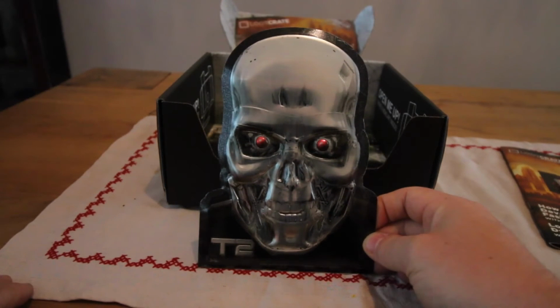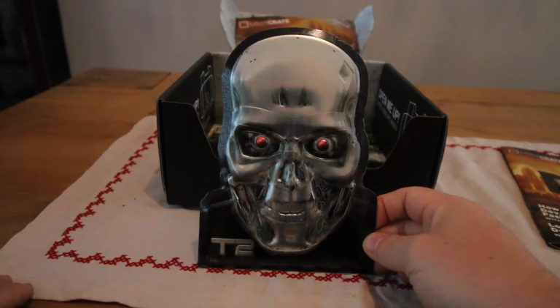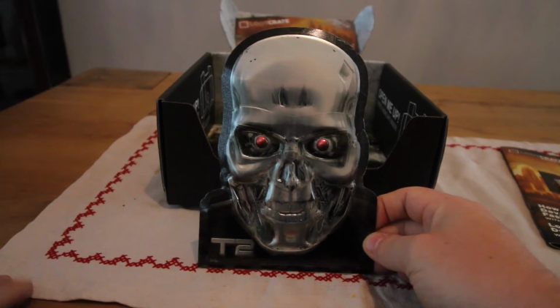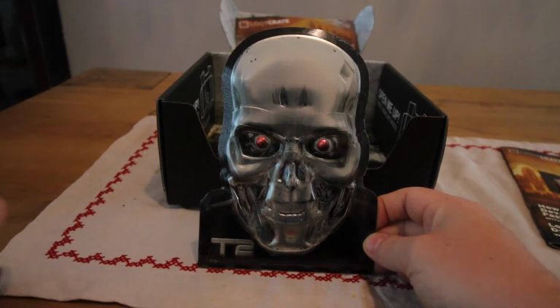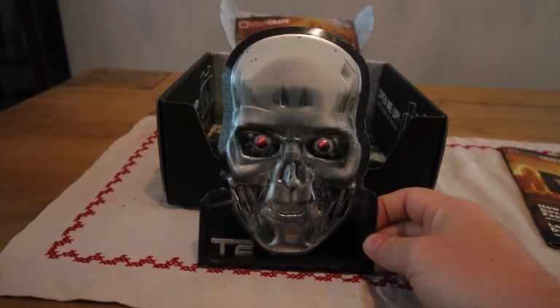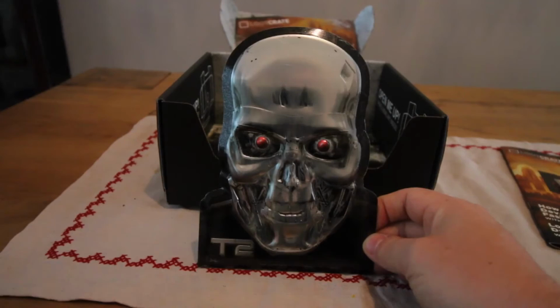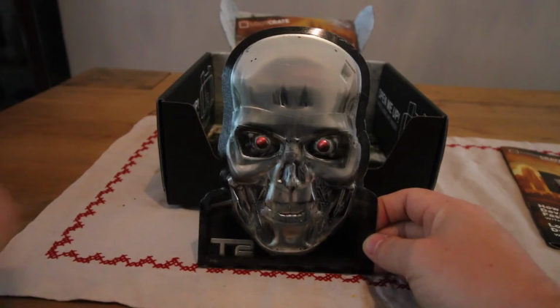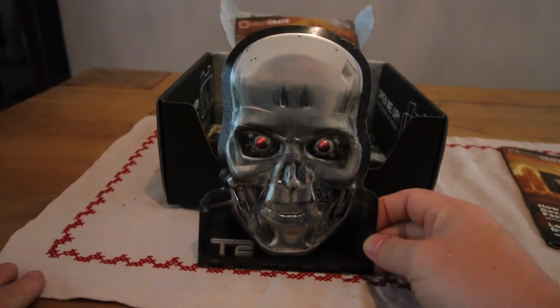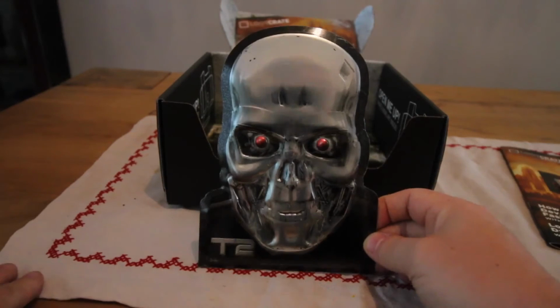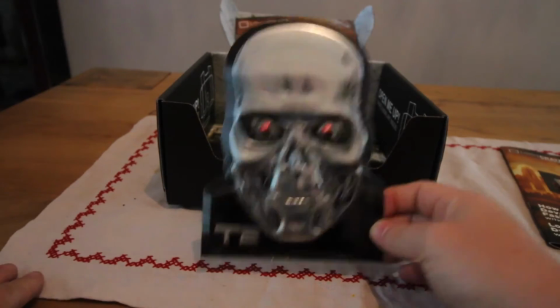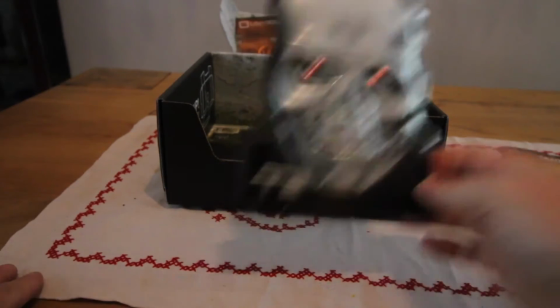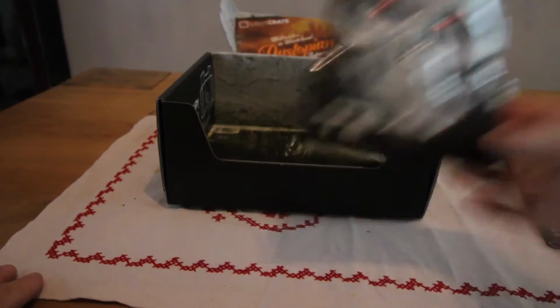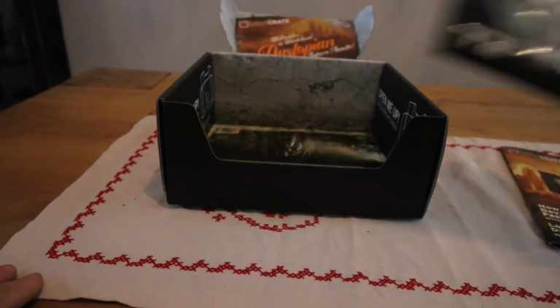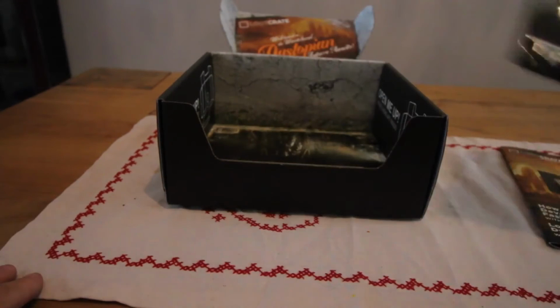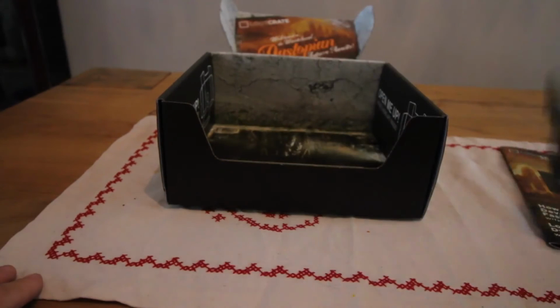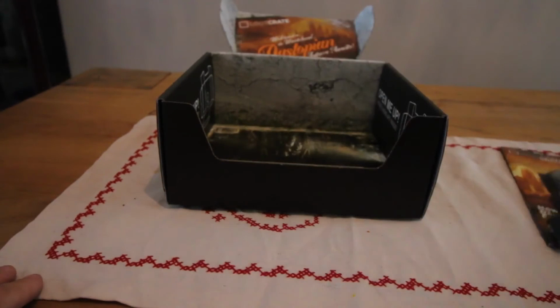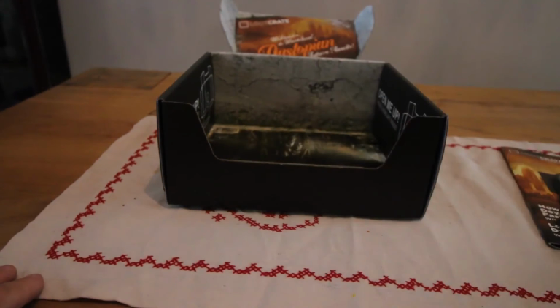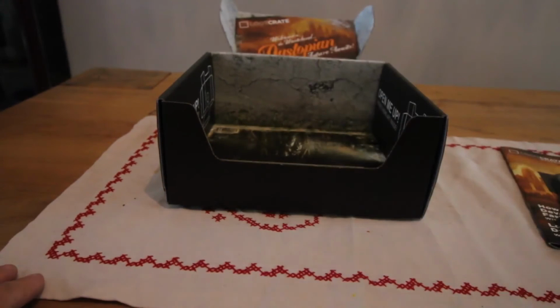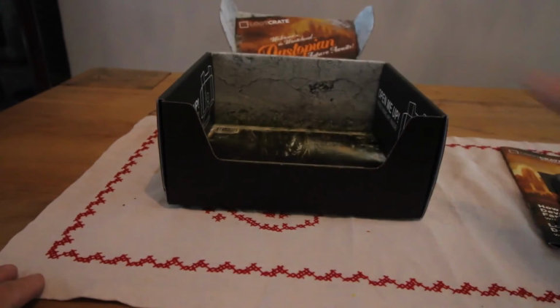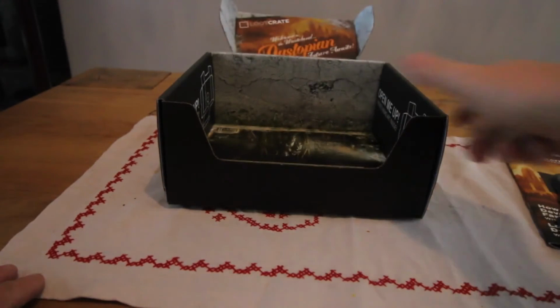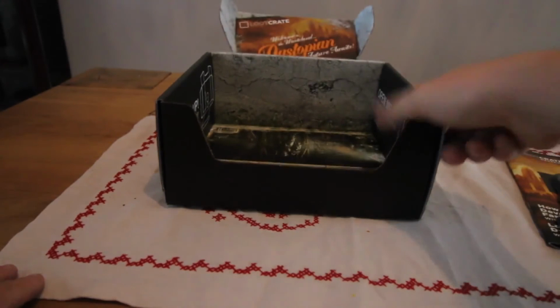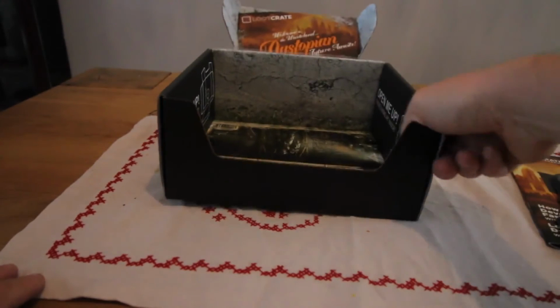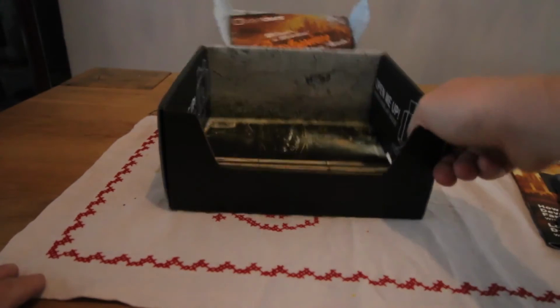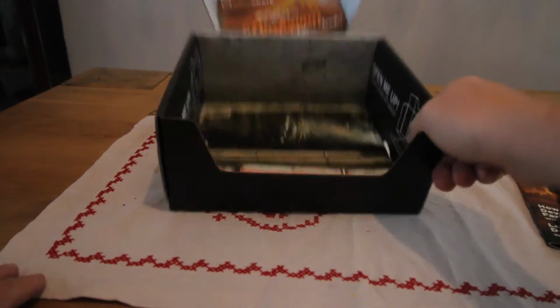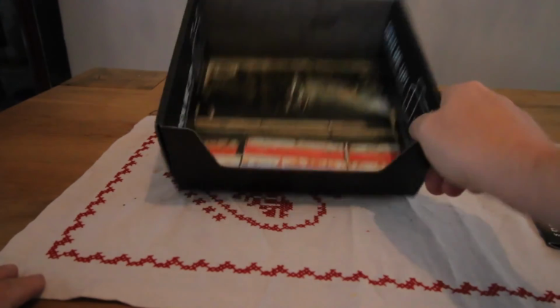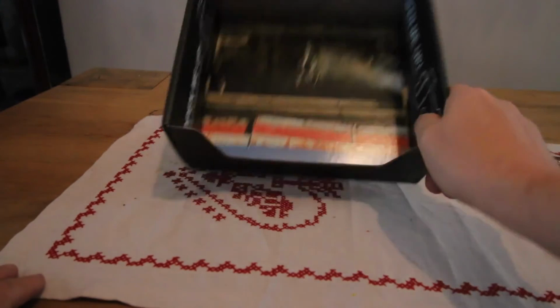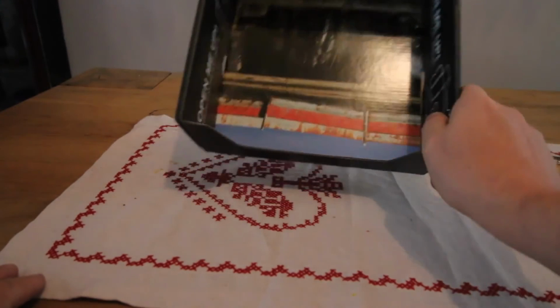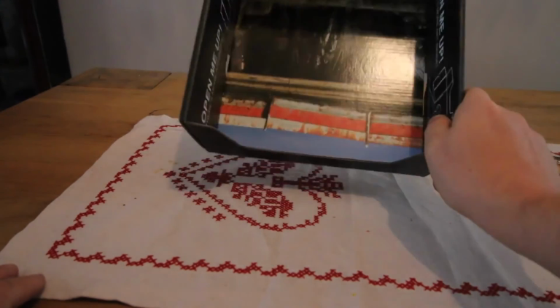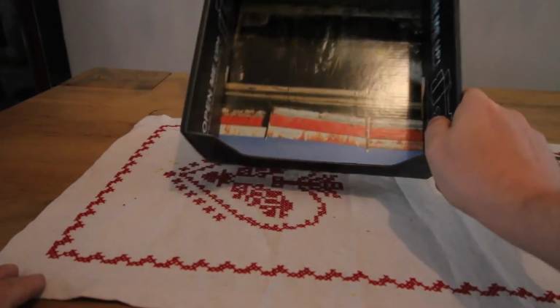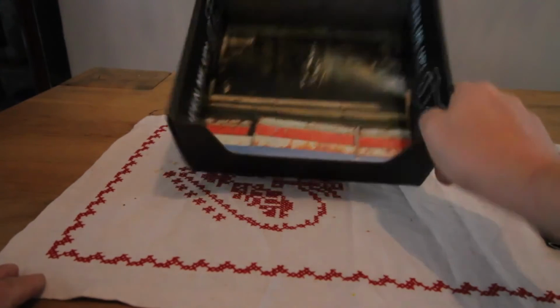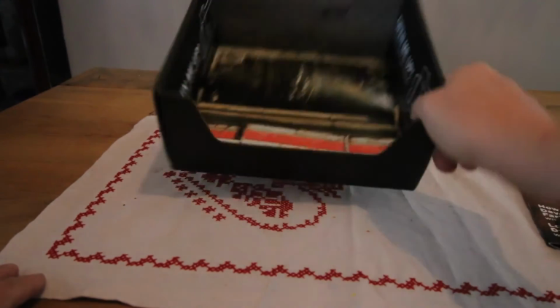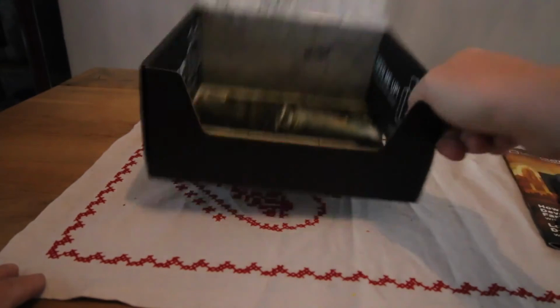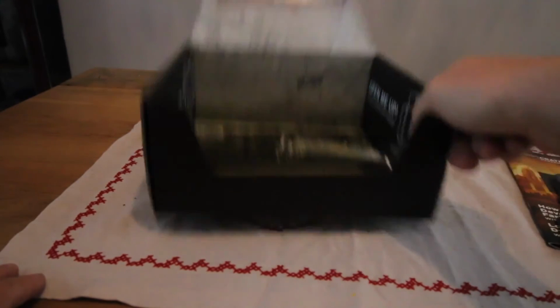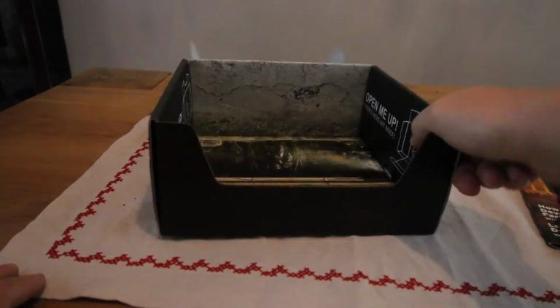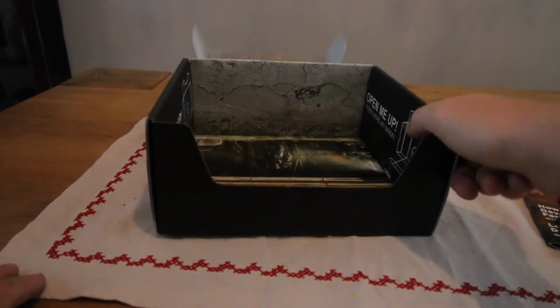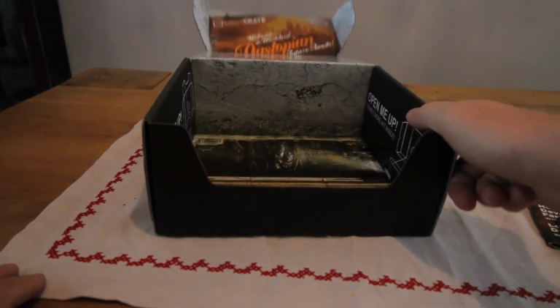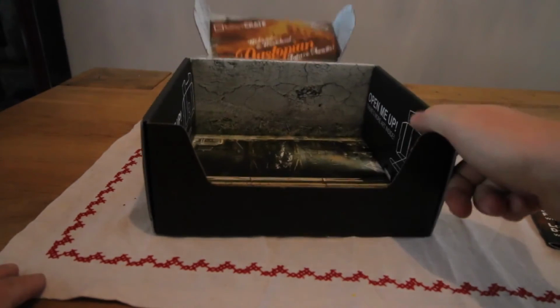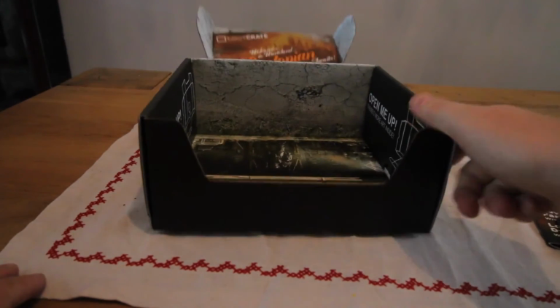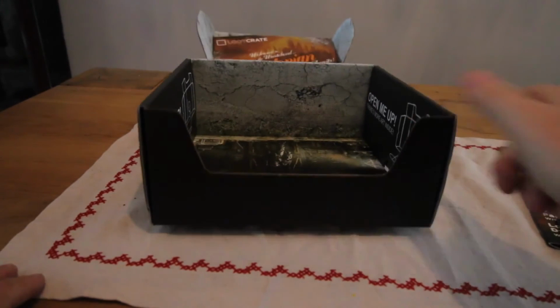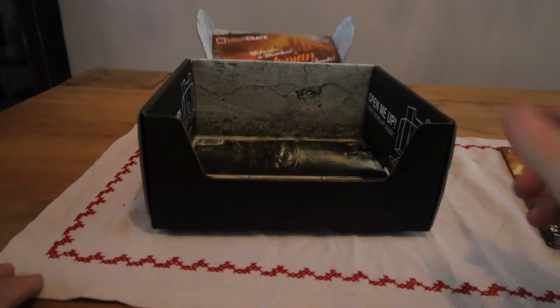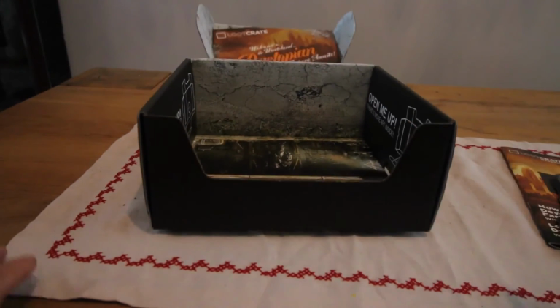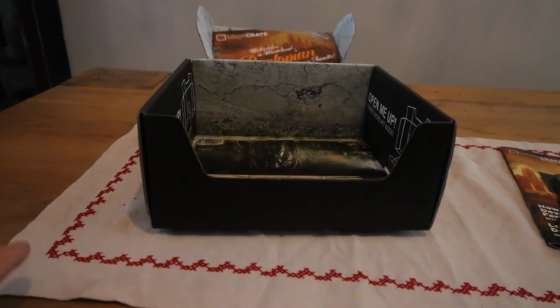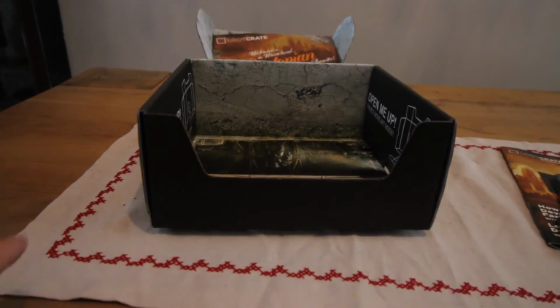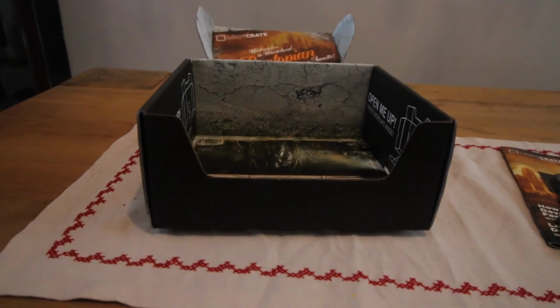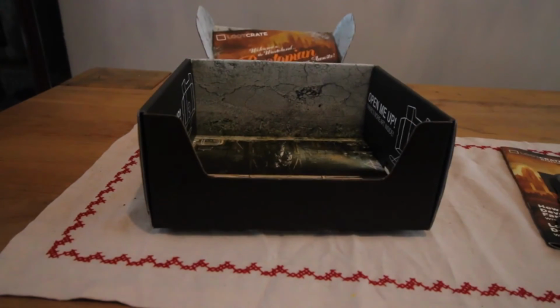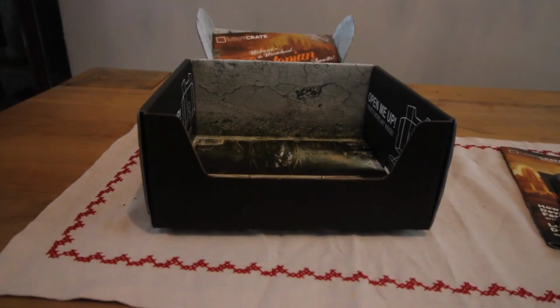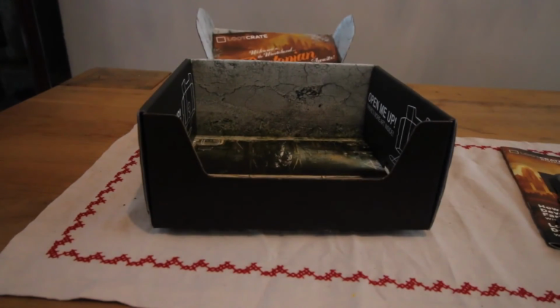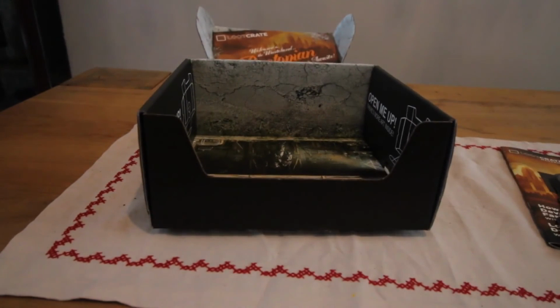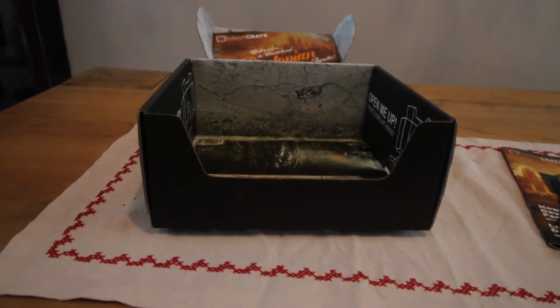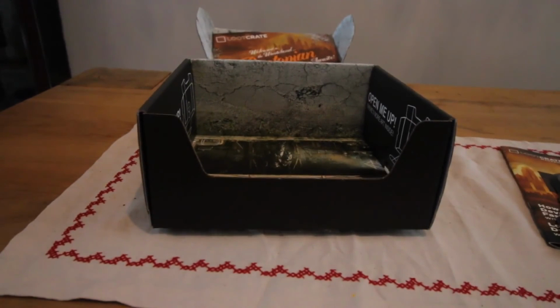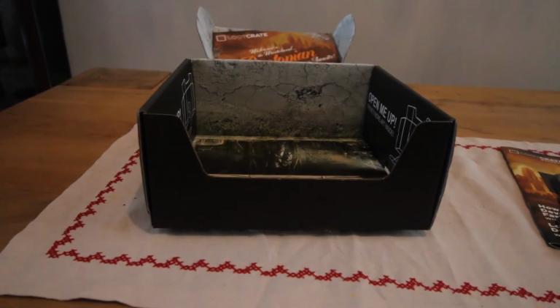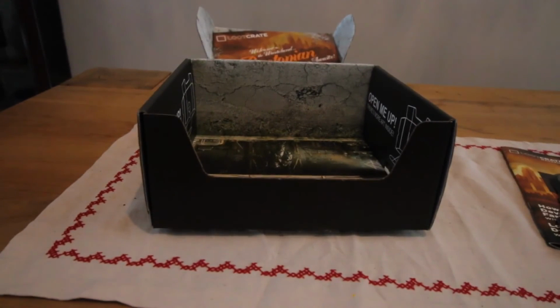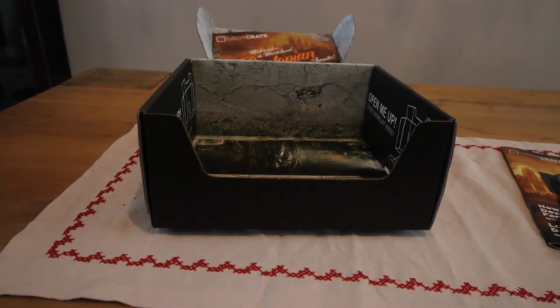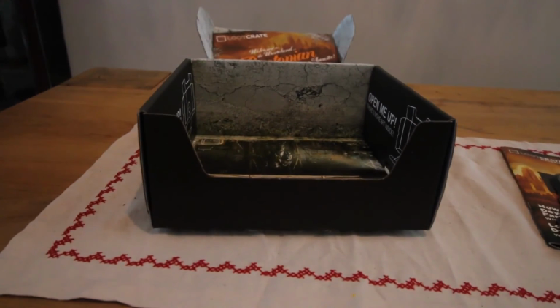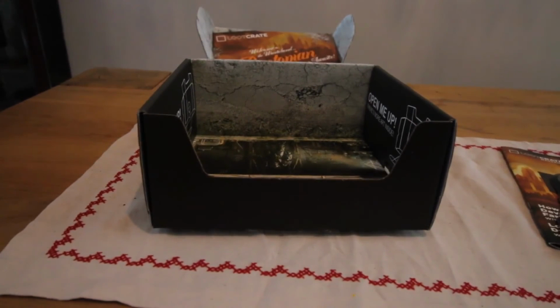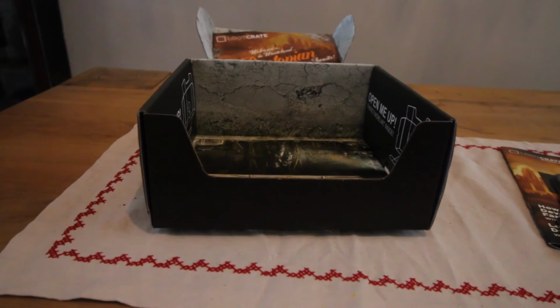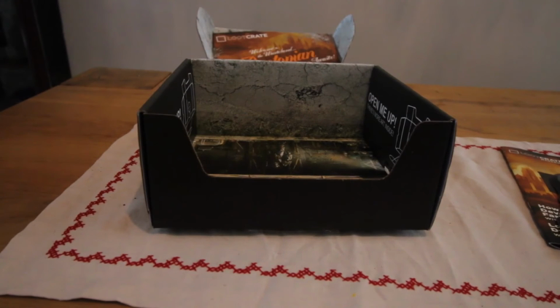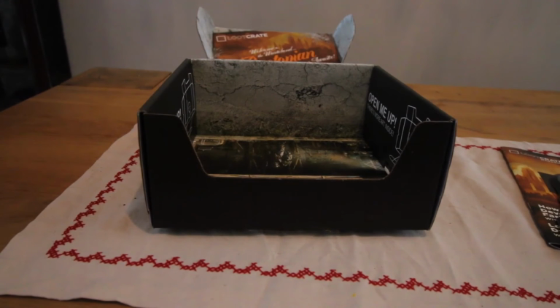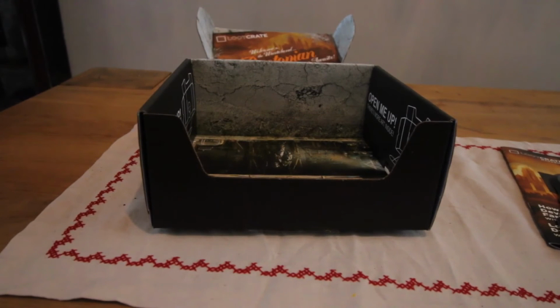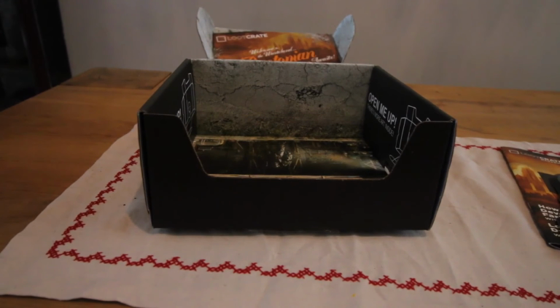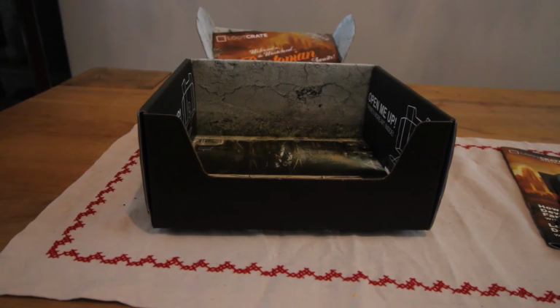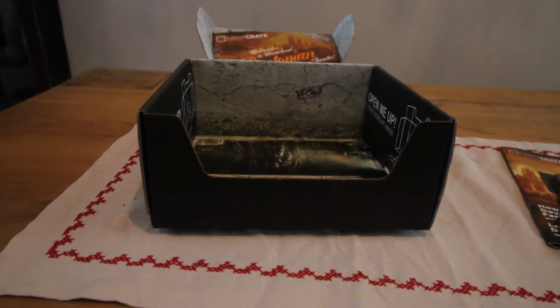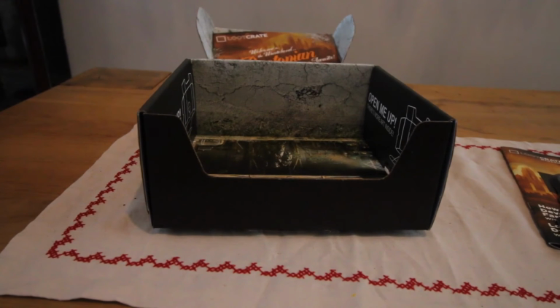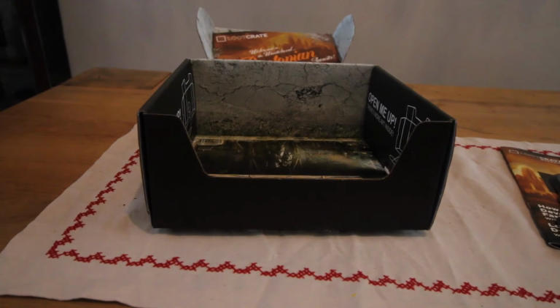So that's that, and that's the end of the box and the end of the review. Thanks for watching.